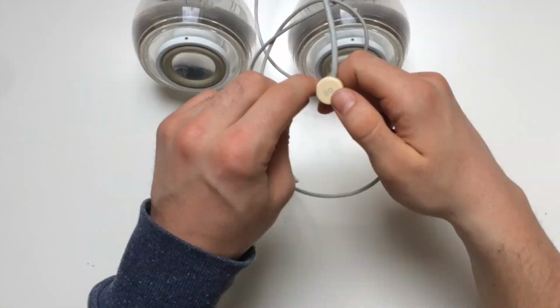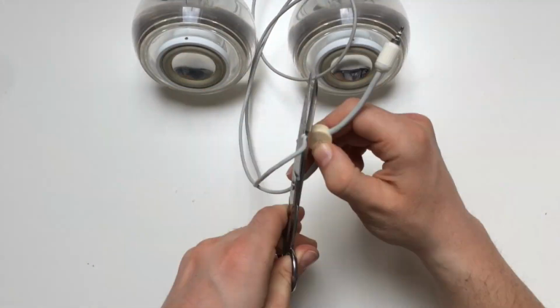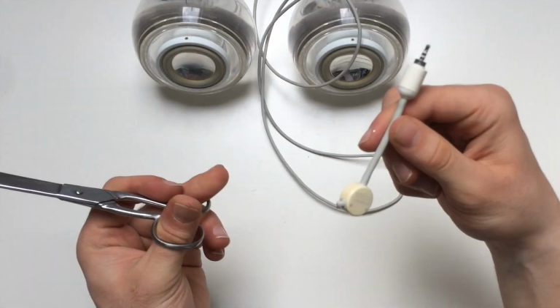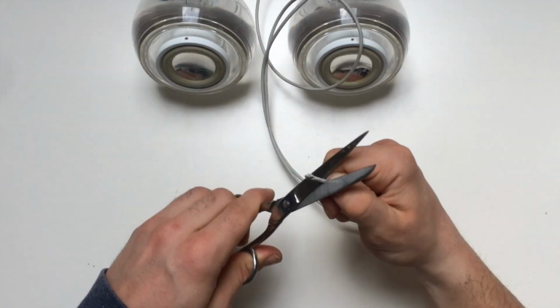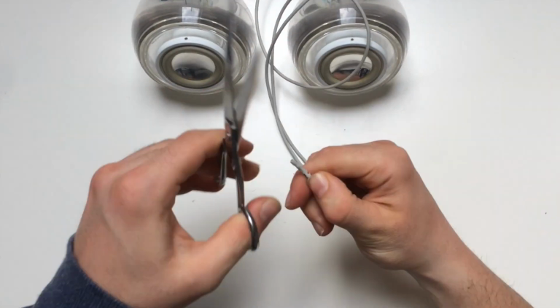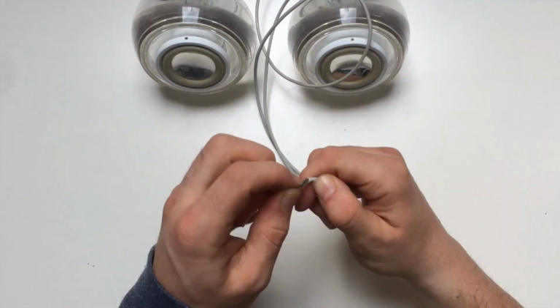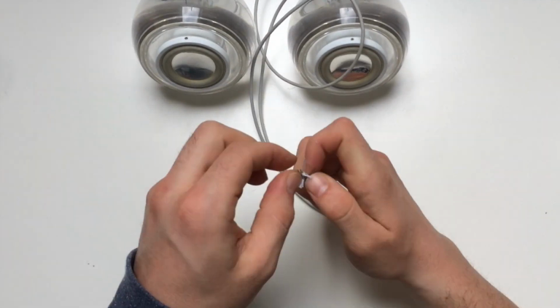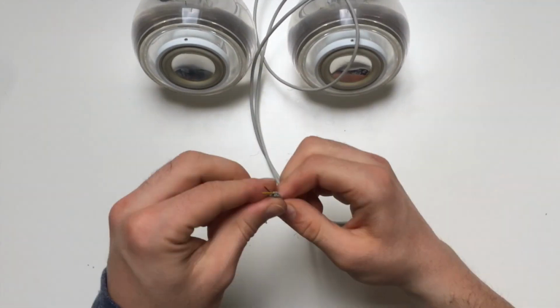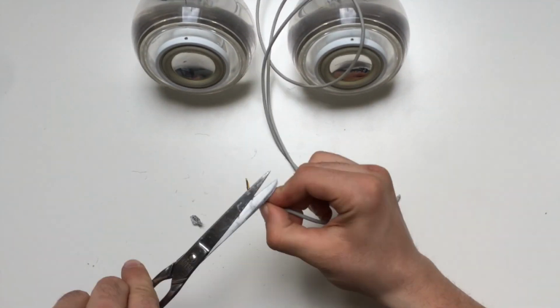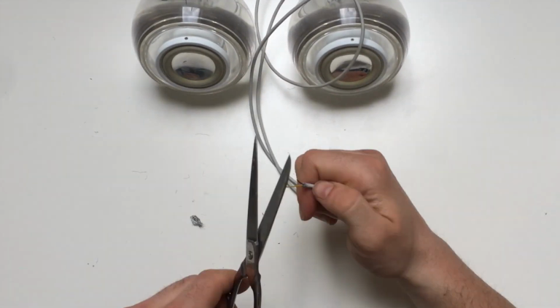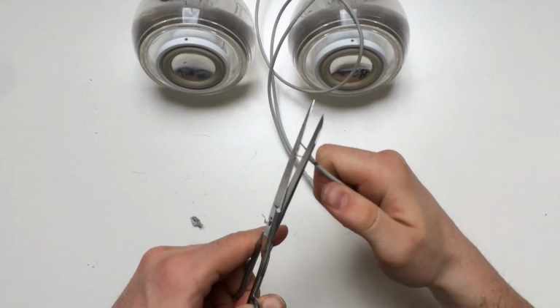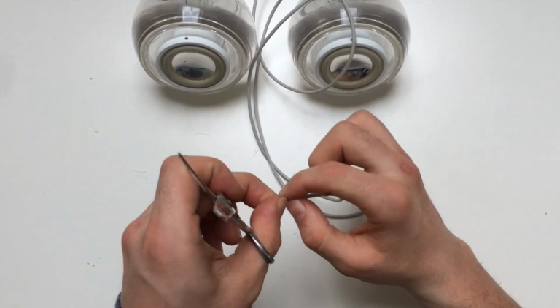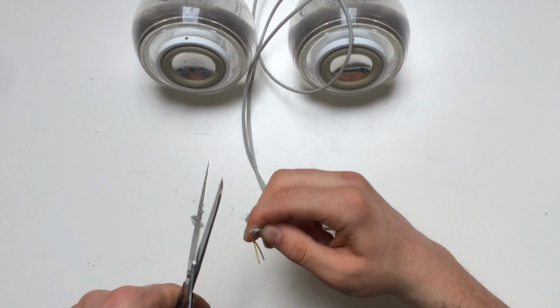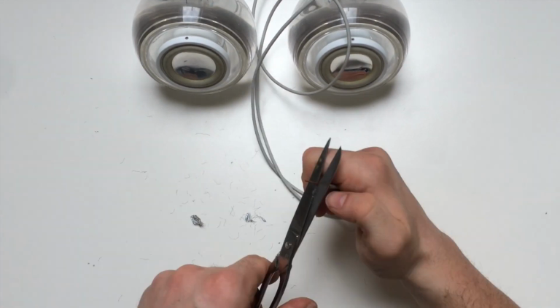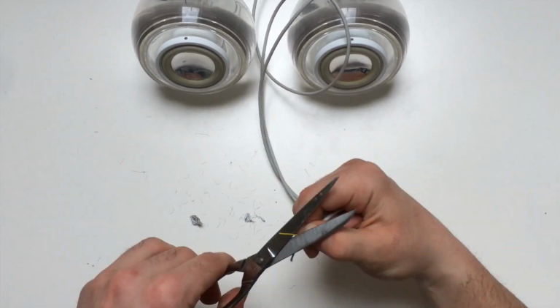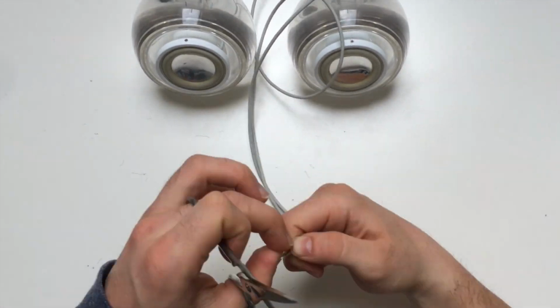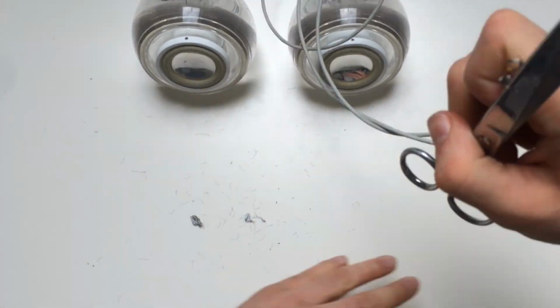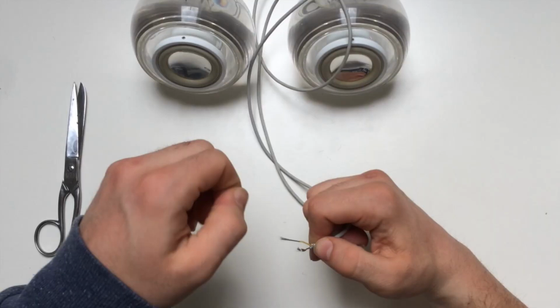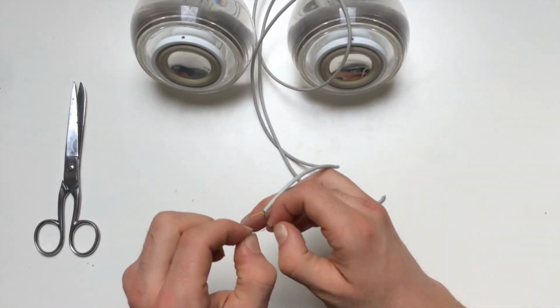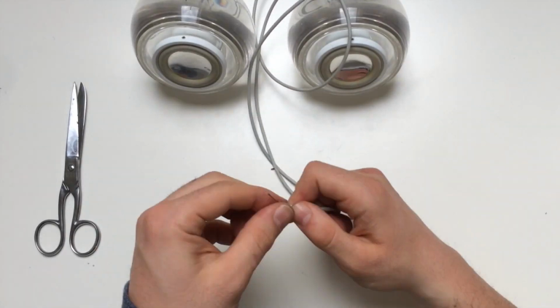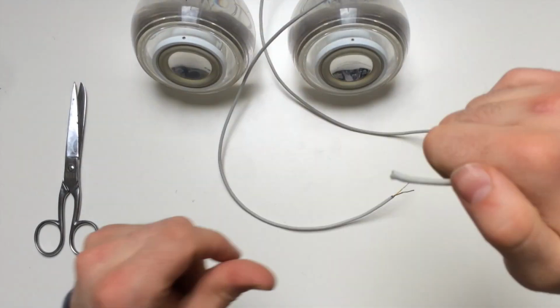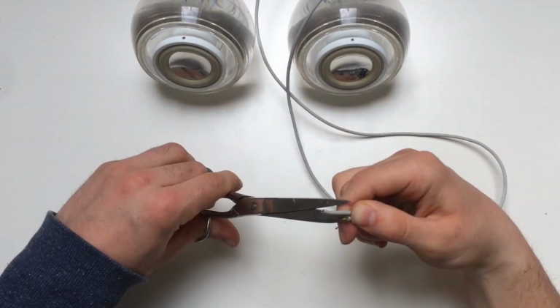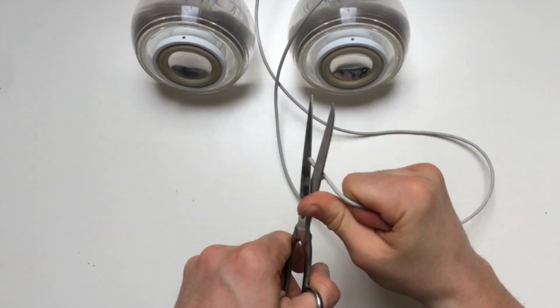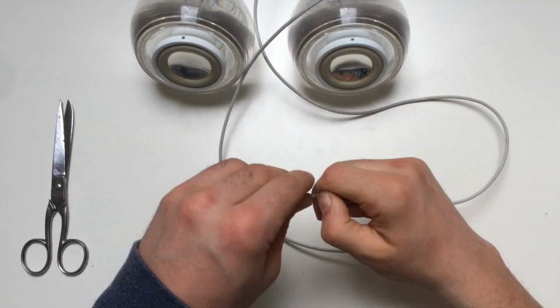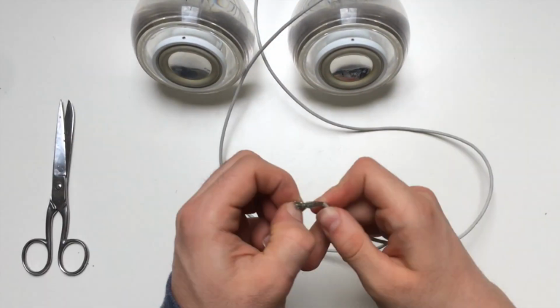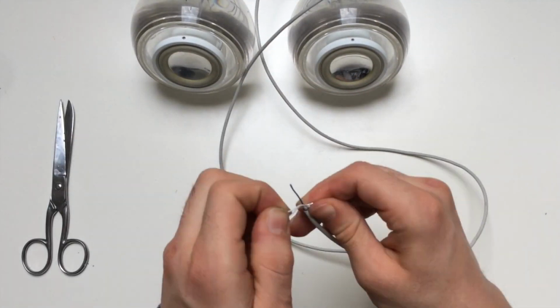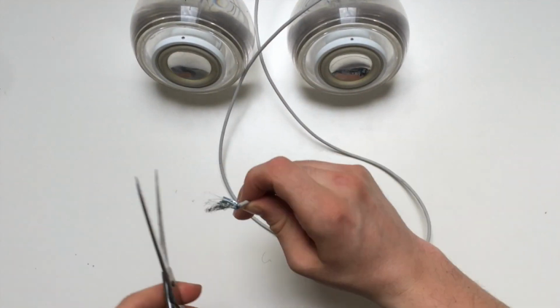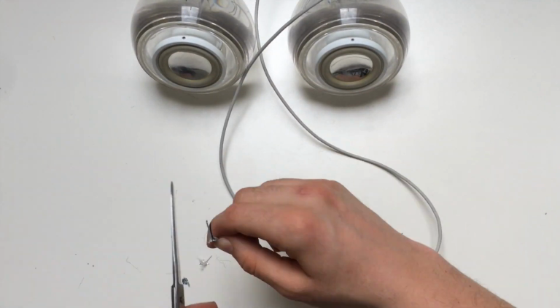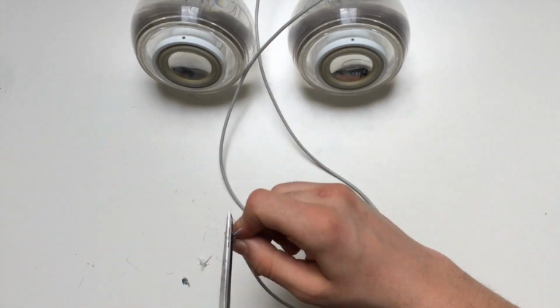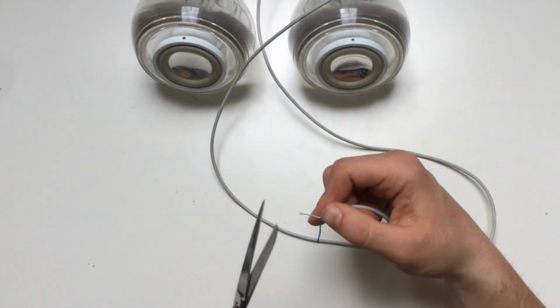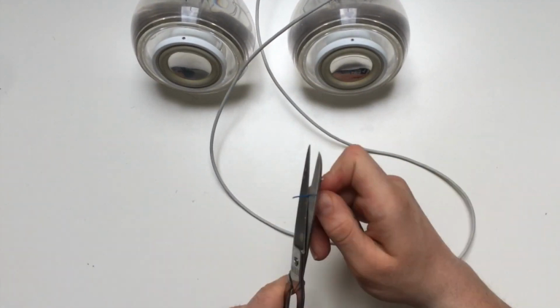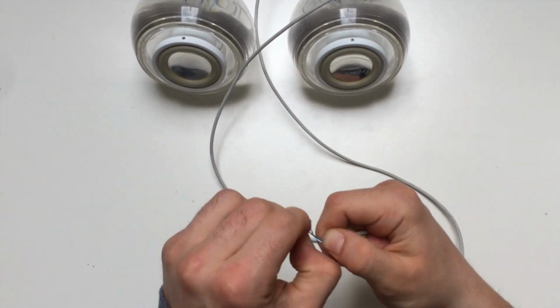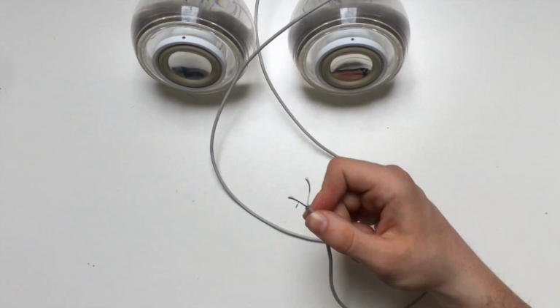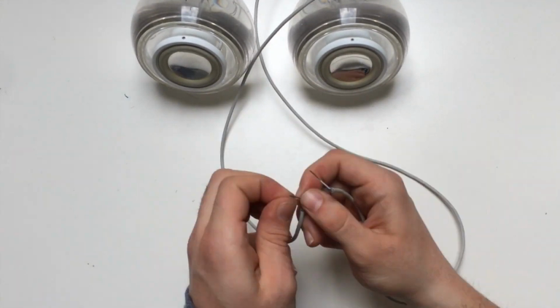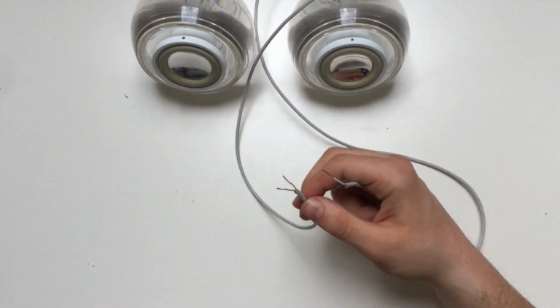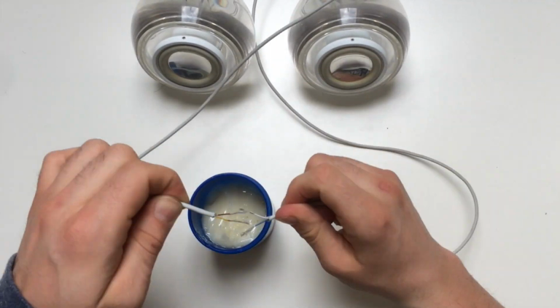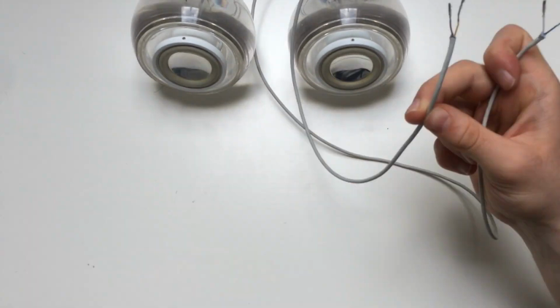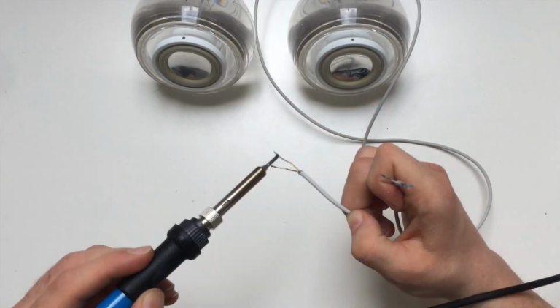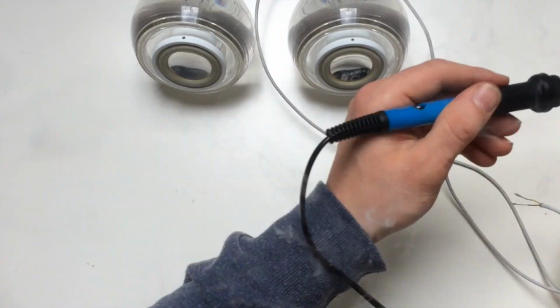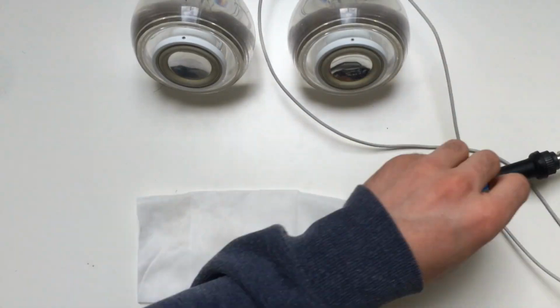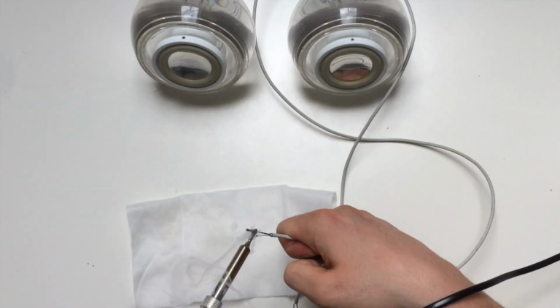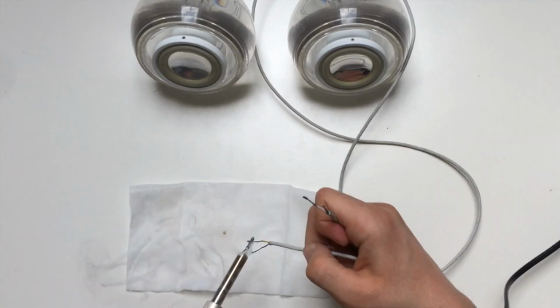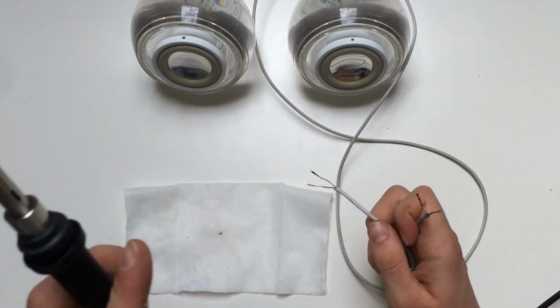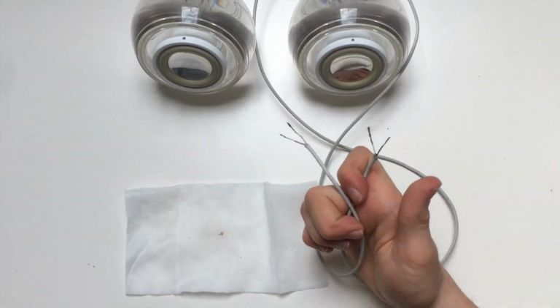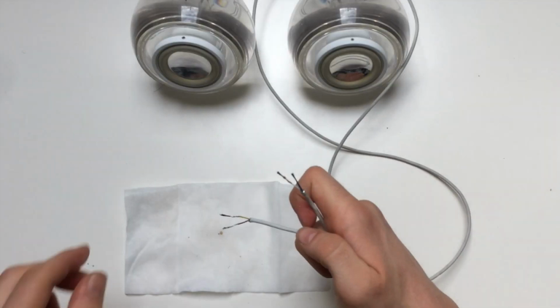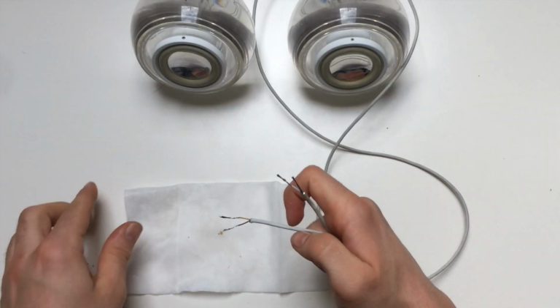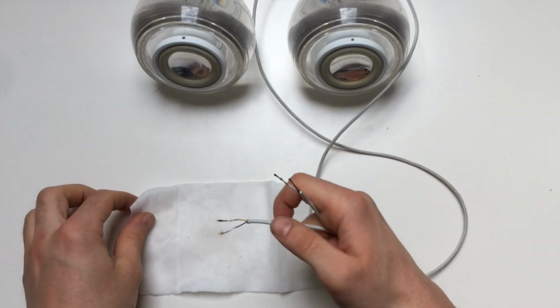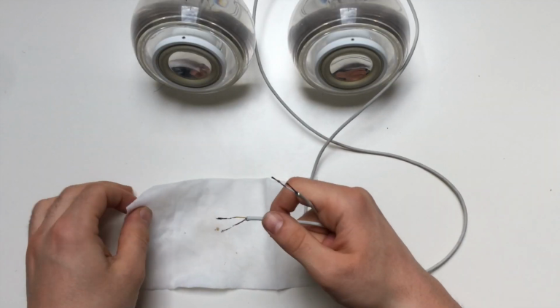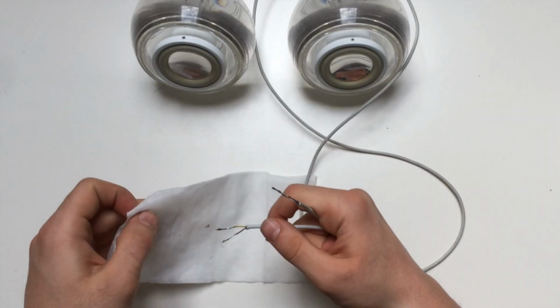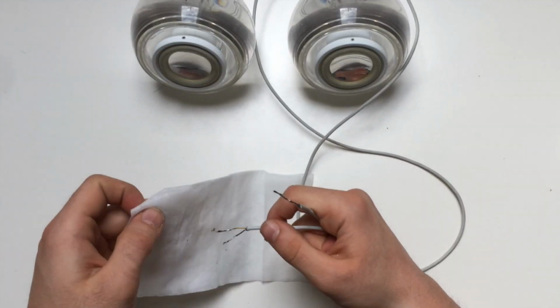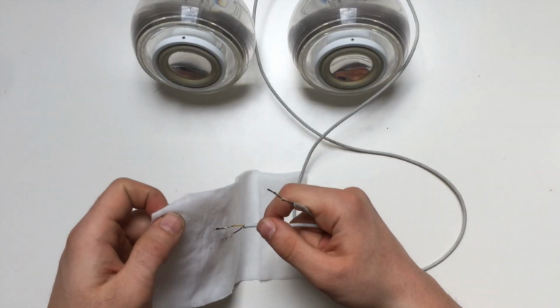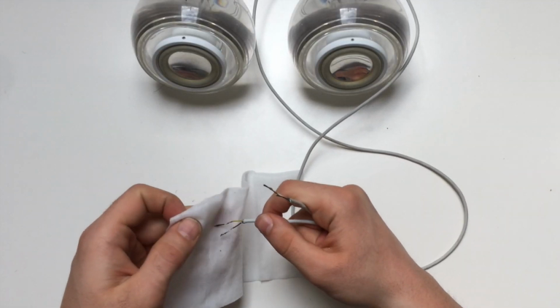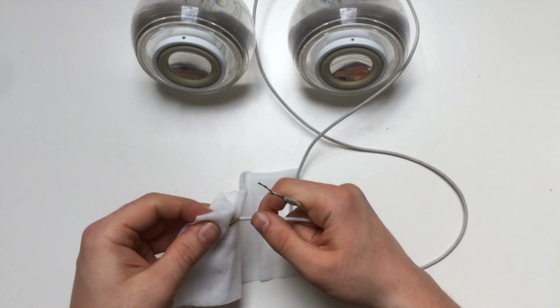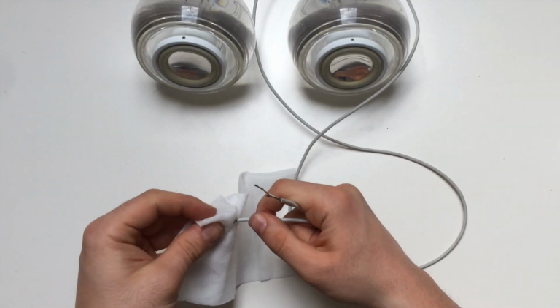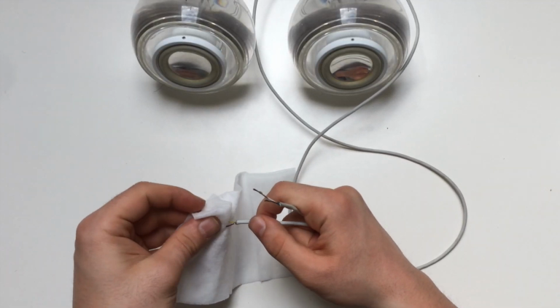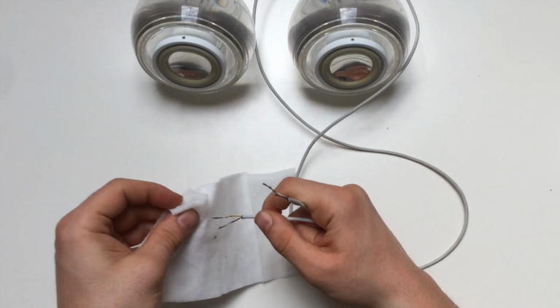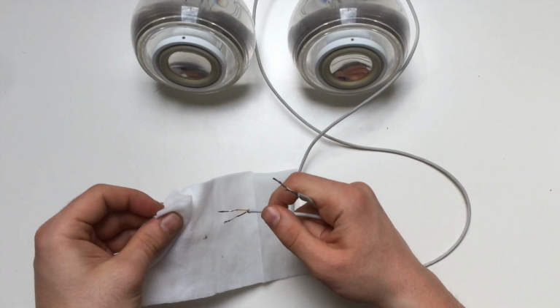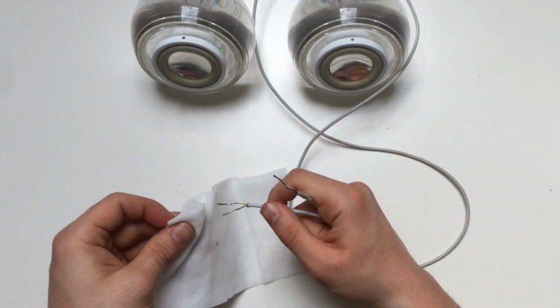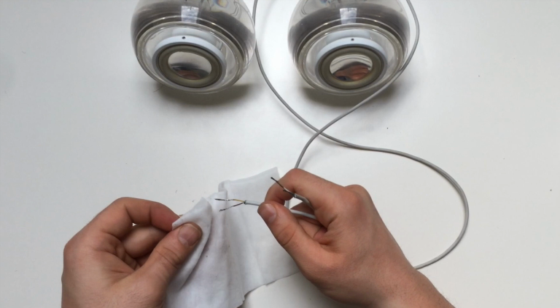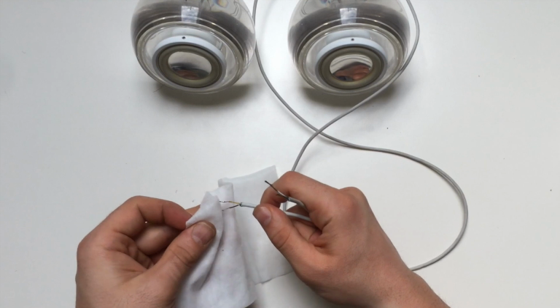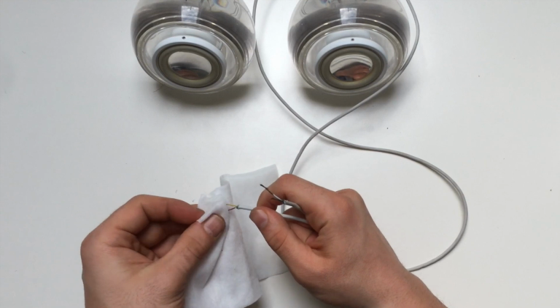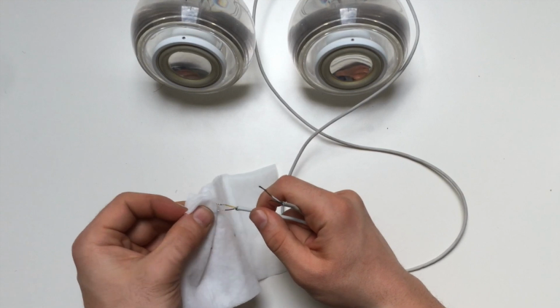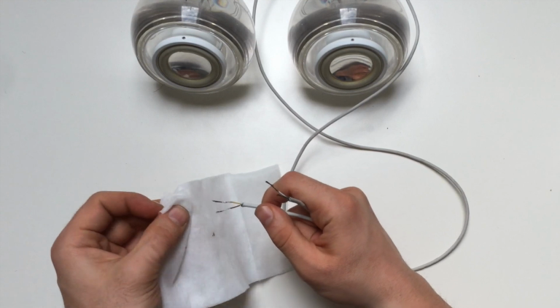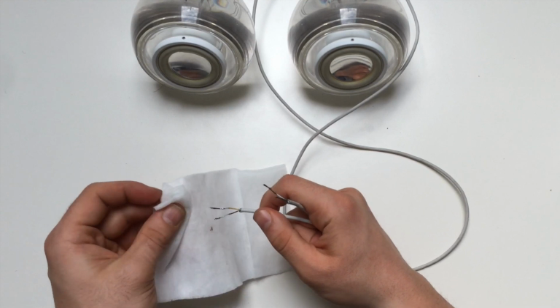Now I'm going to prepare the wires. Wires are ready for soldering.